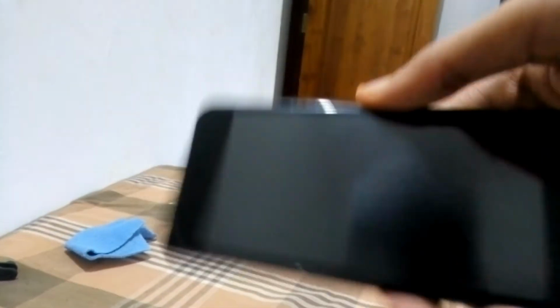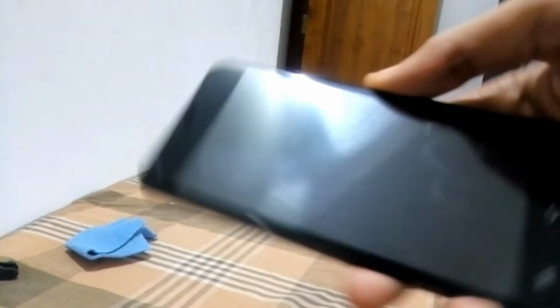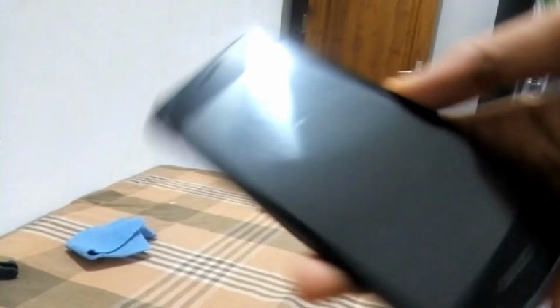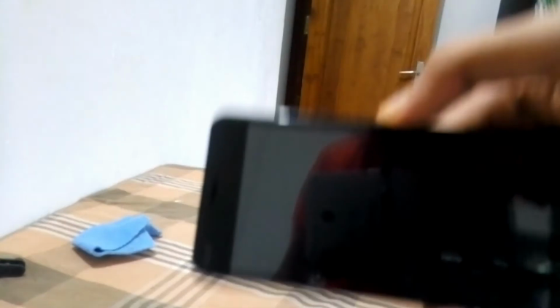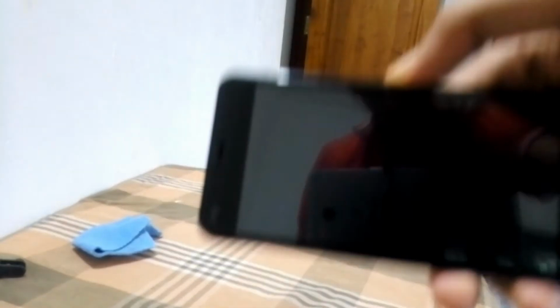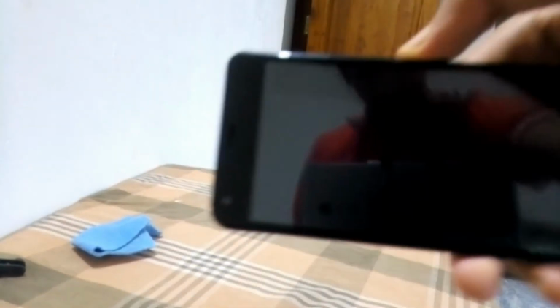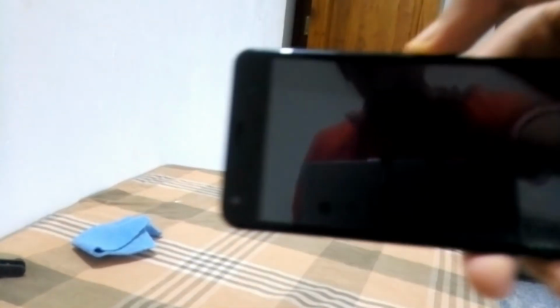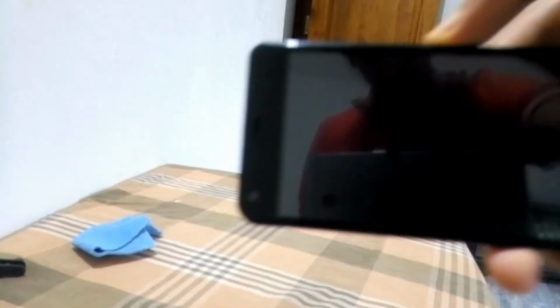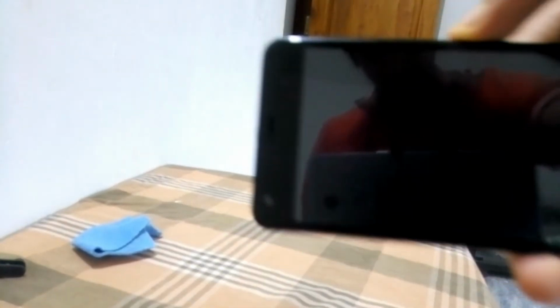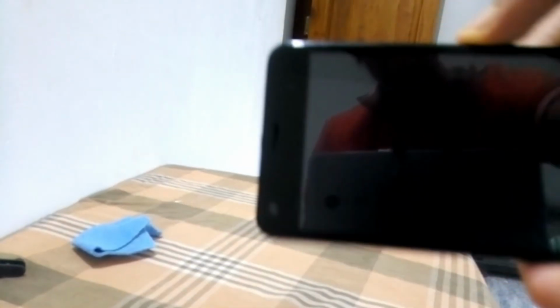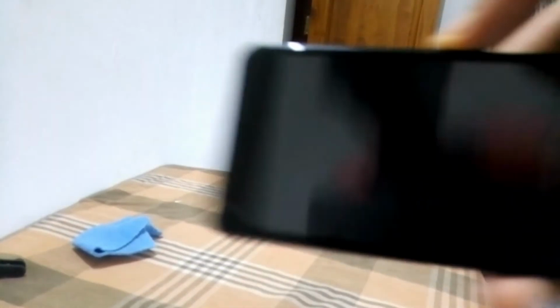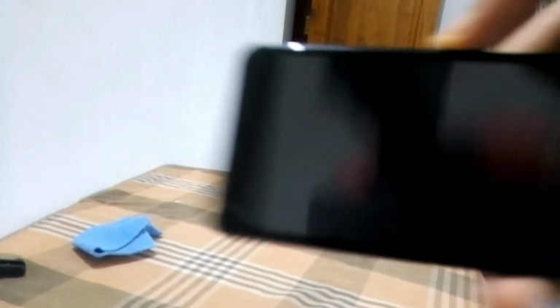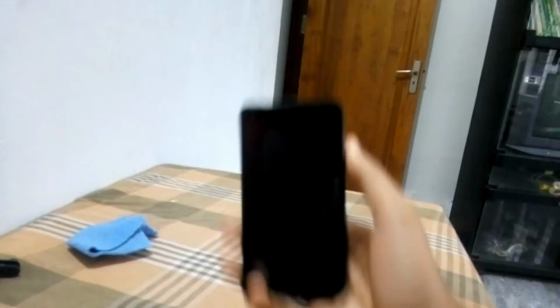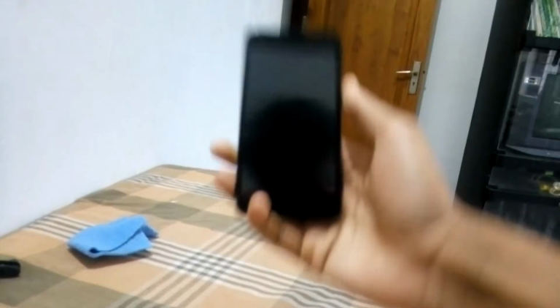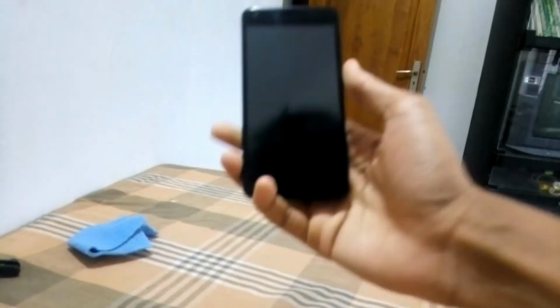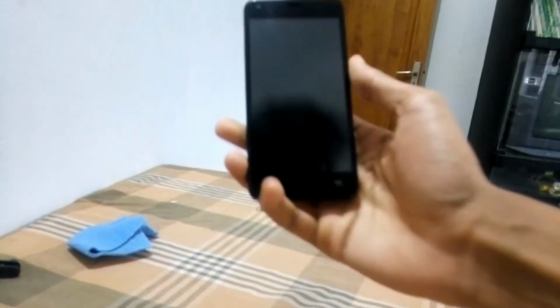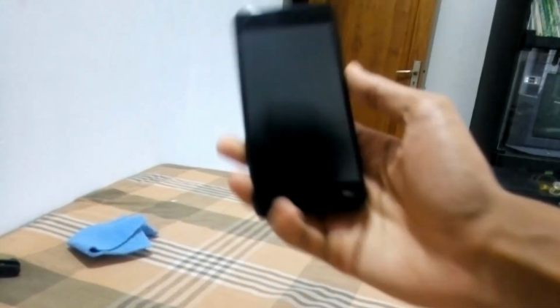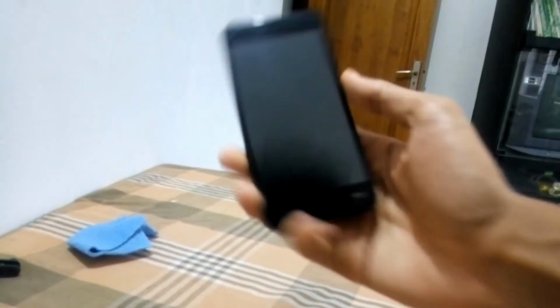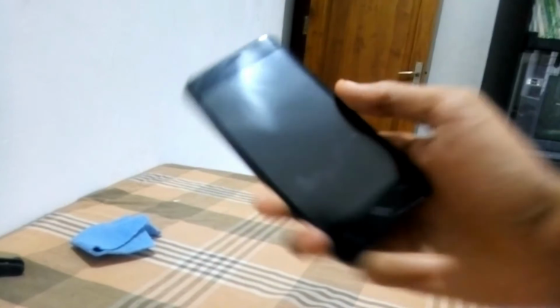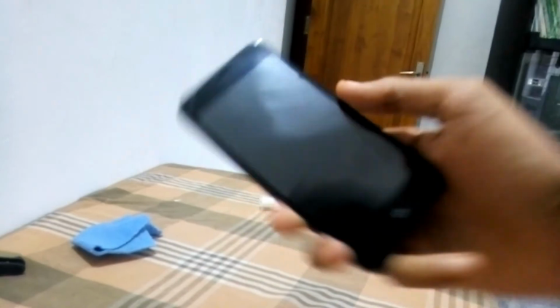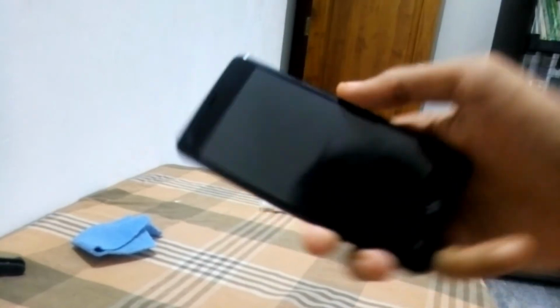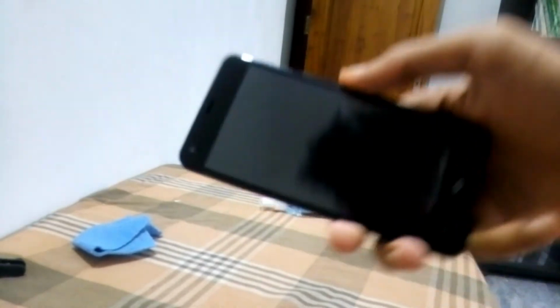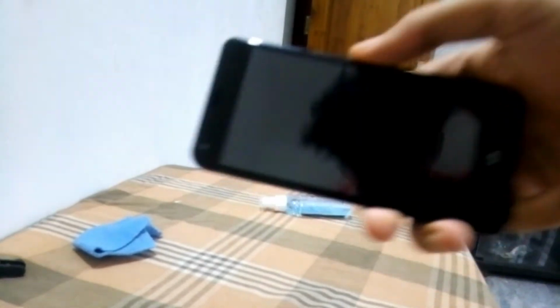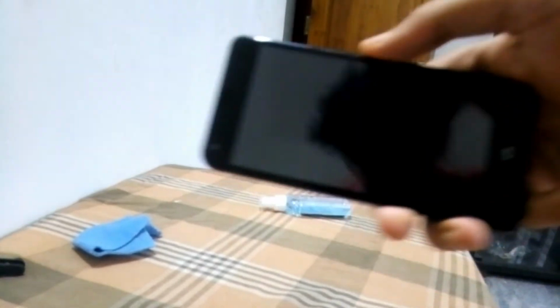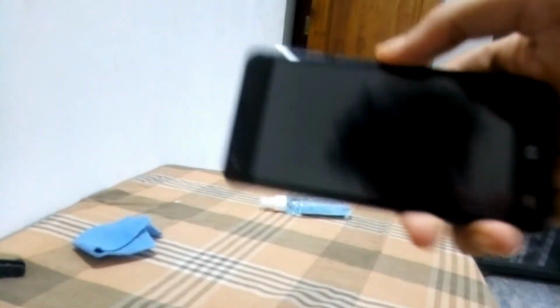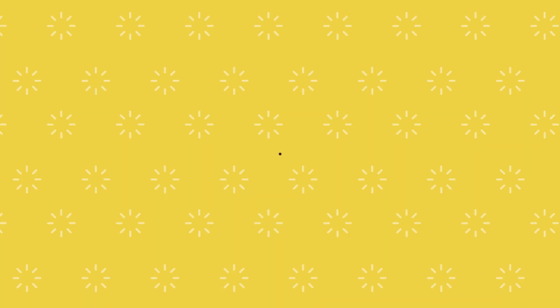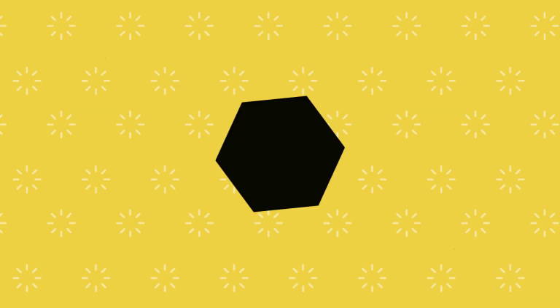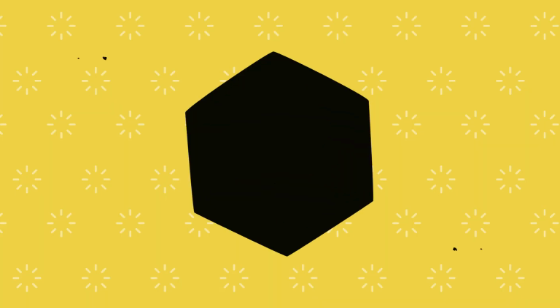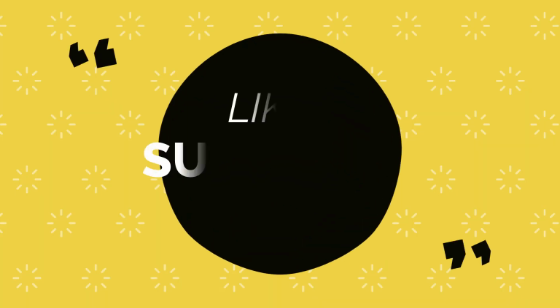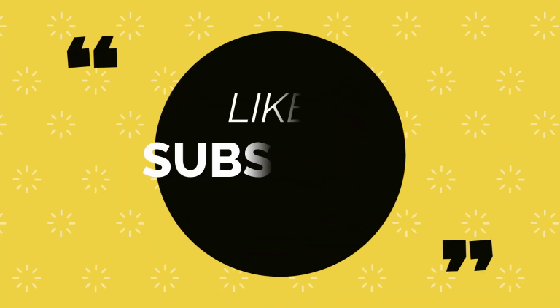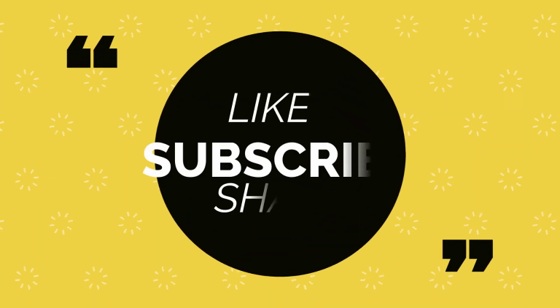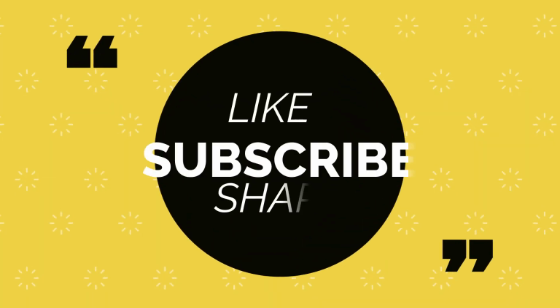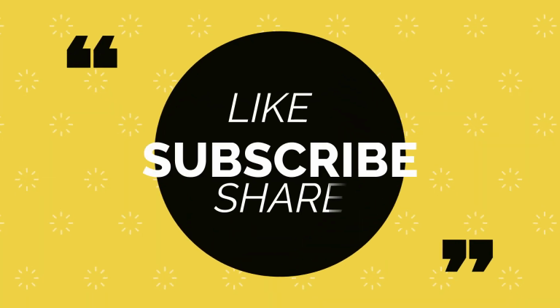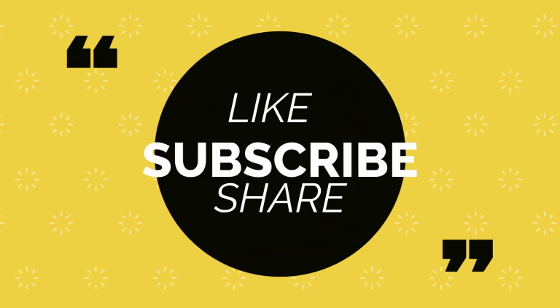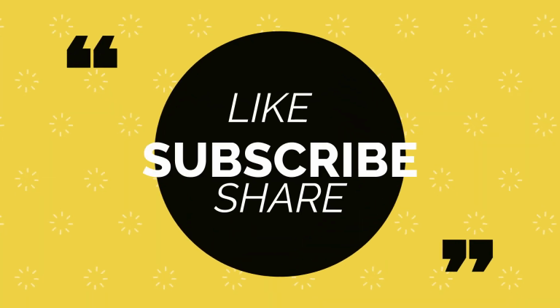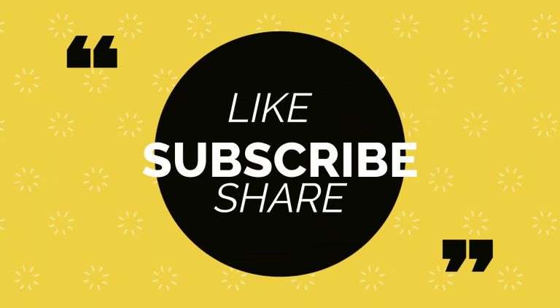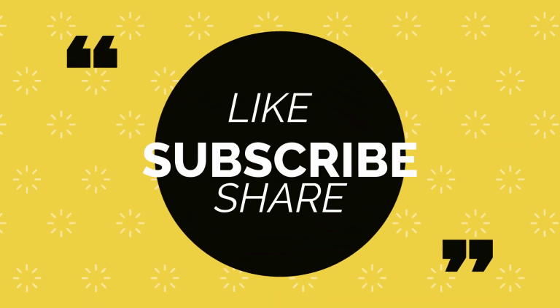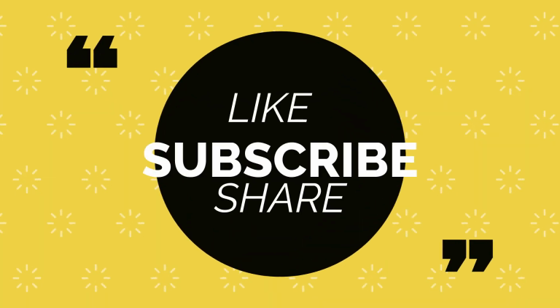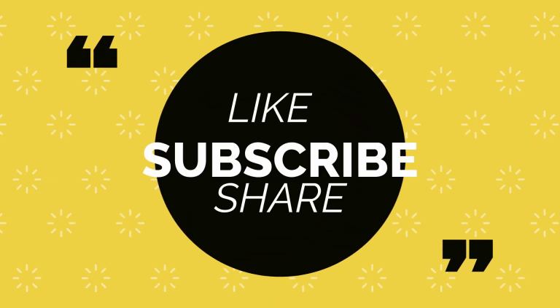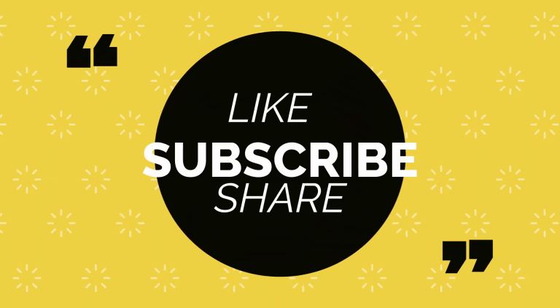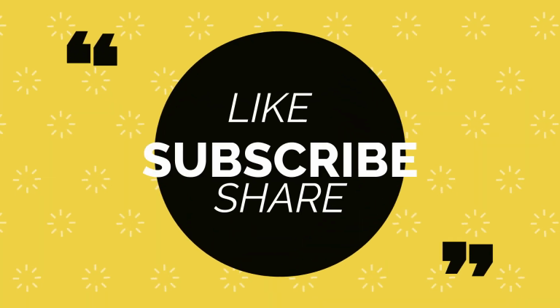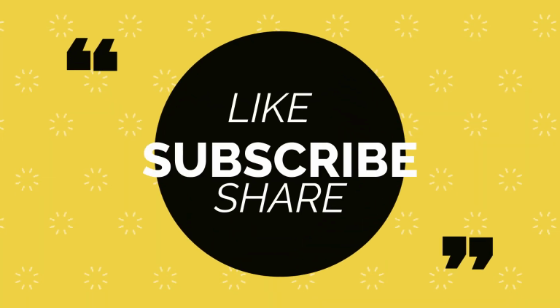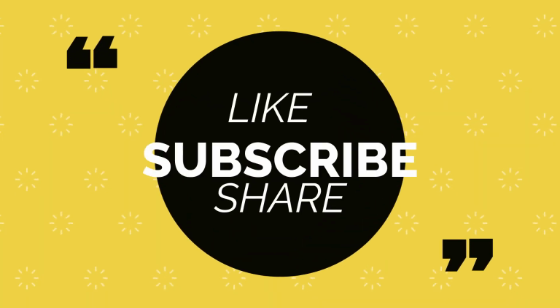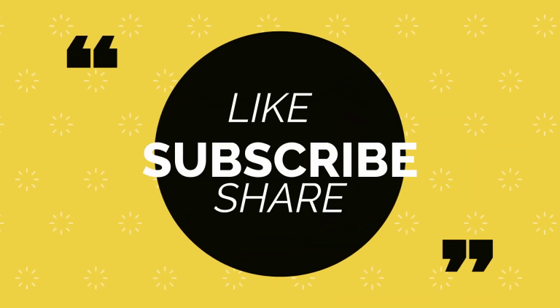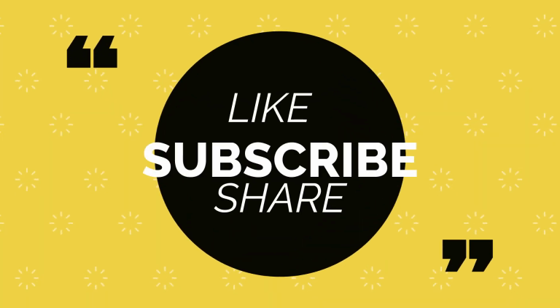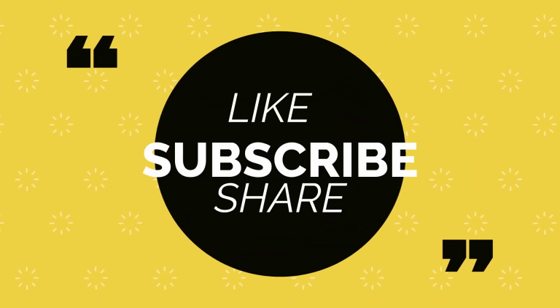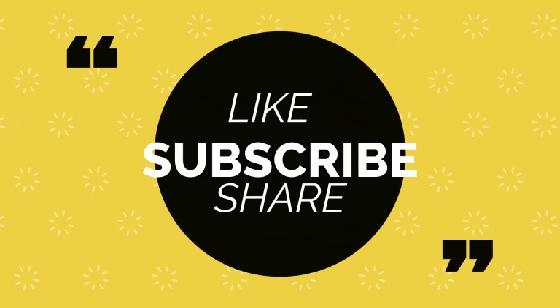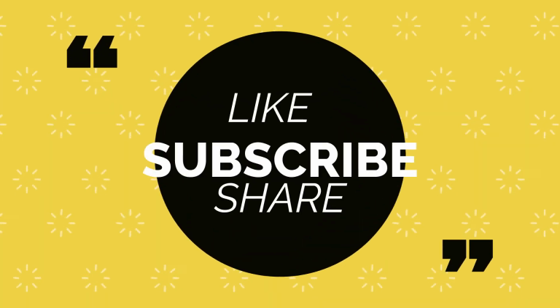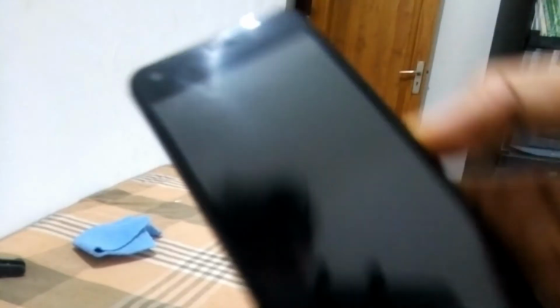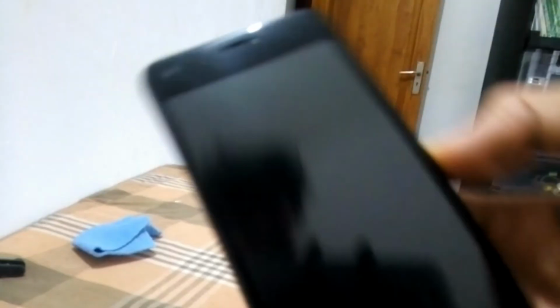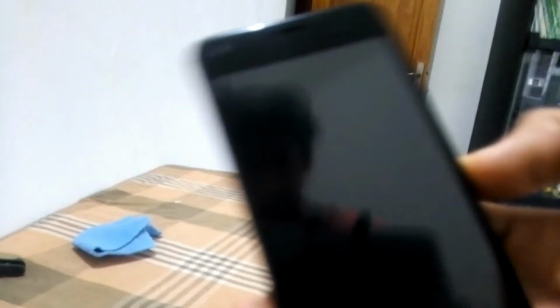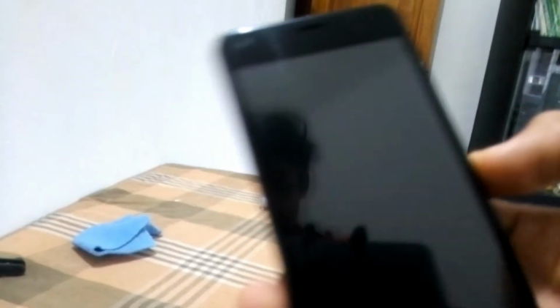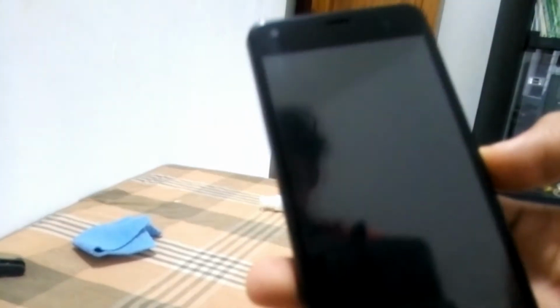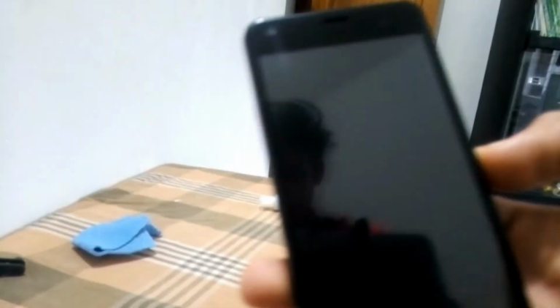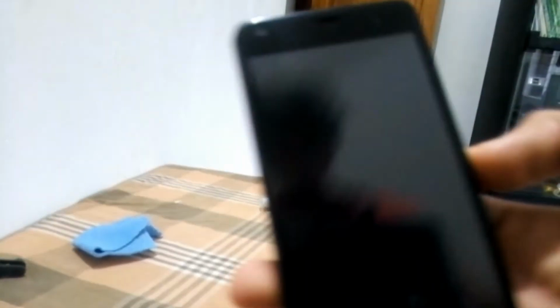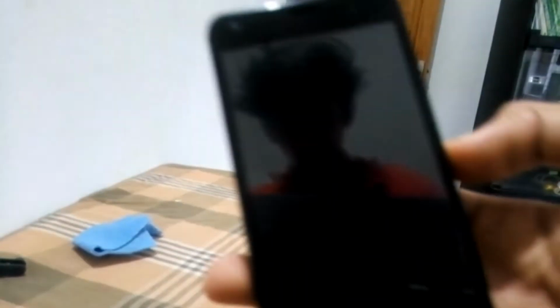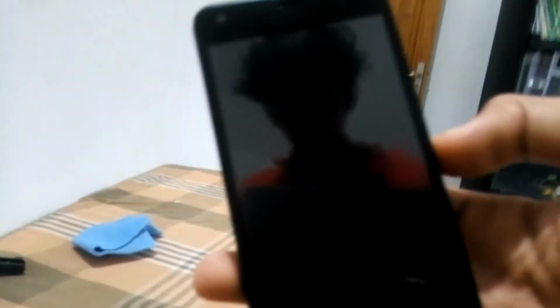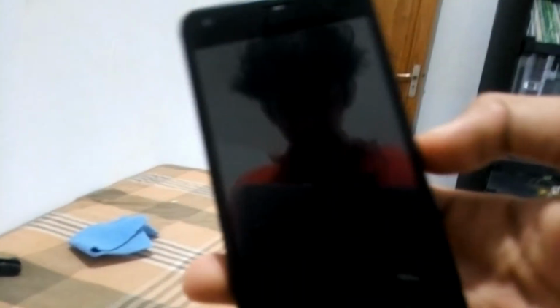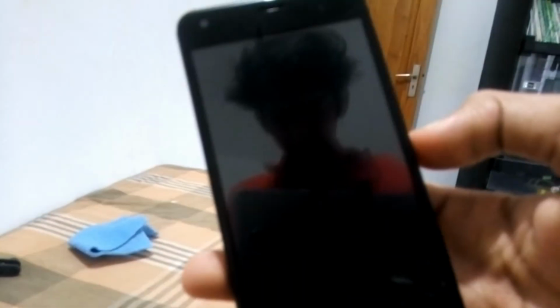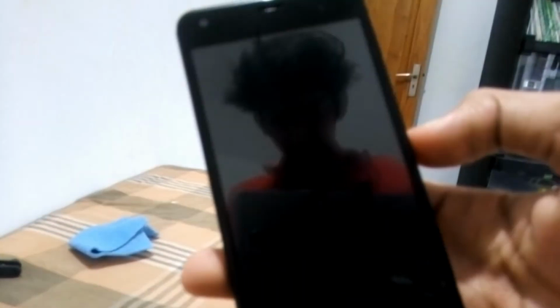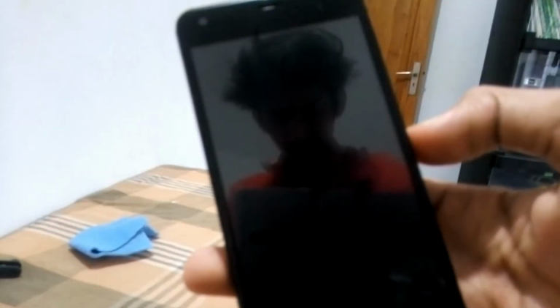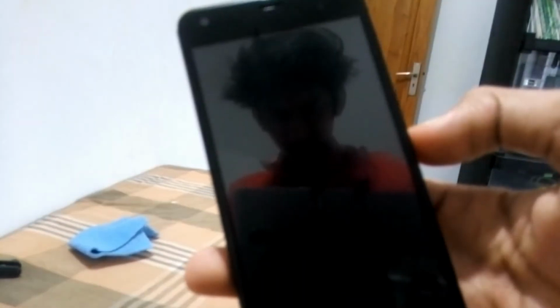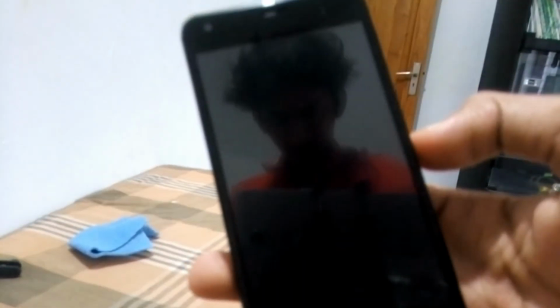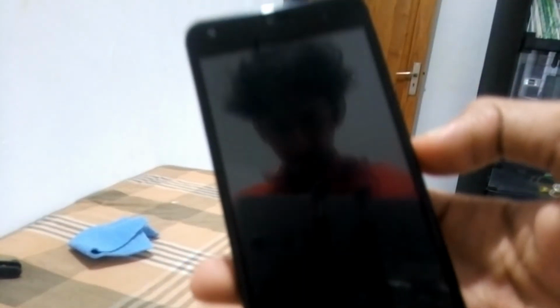So guys, I think this video is useful for you. Please like, subscribe, share, and hit the bell icon. Guys, see you in the next video — till then, thanks for watching.